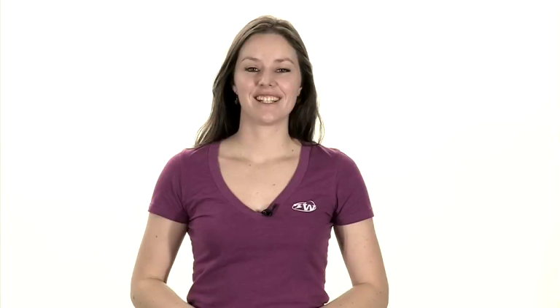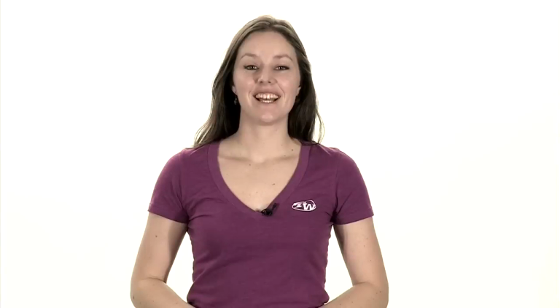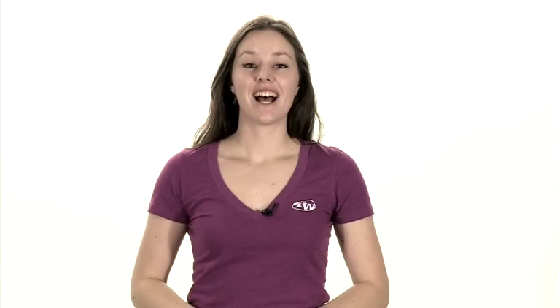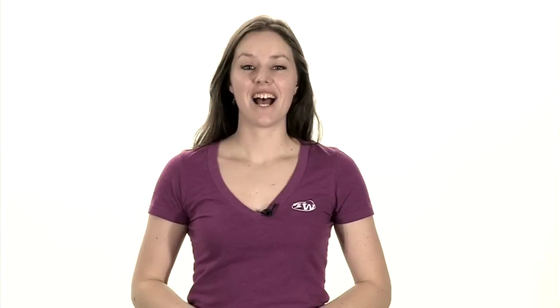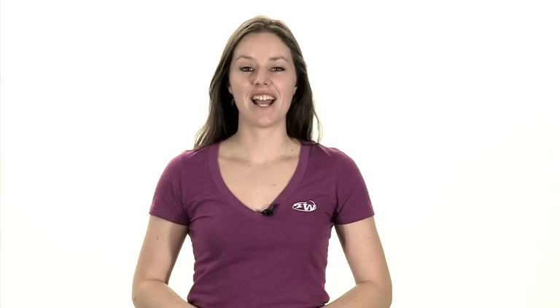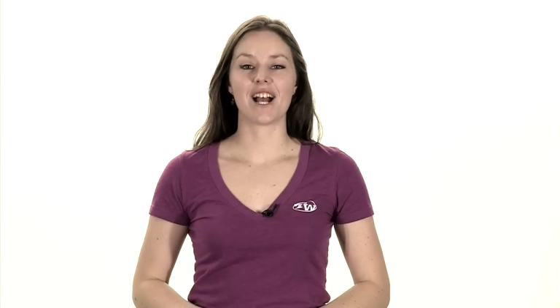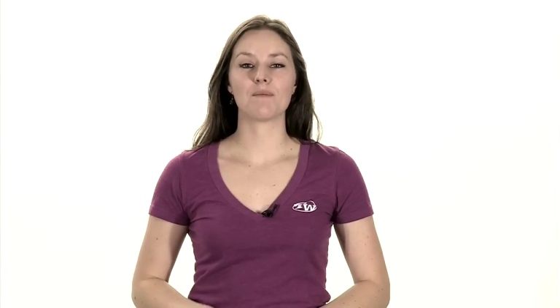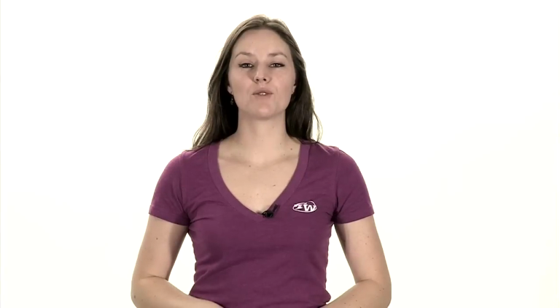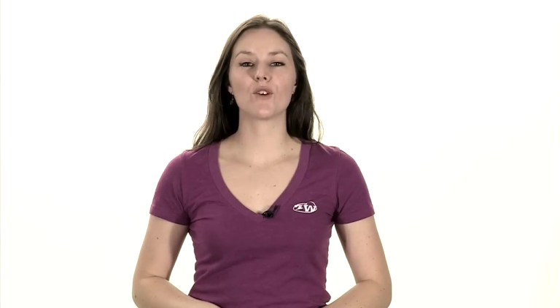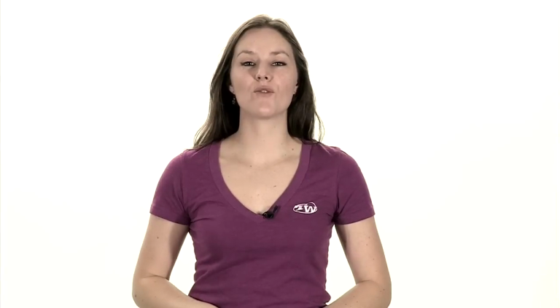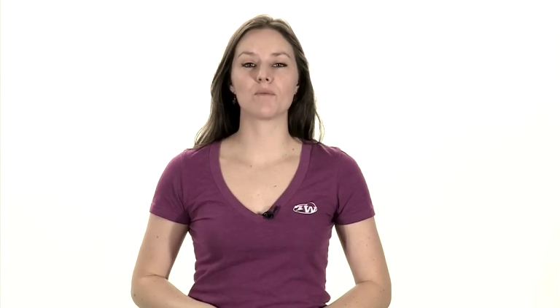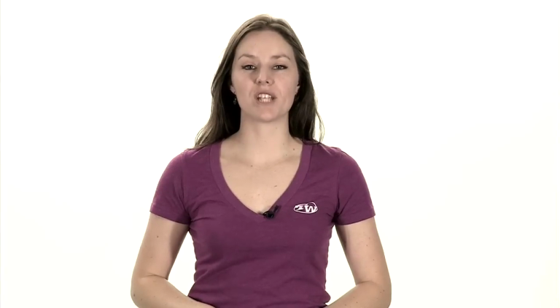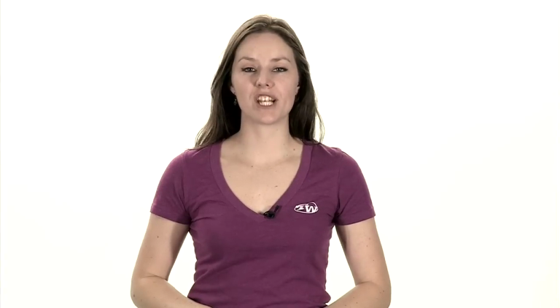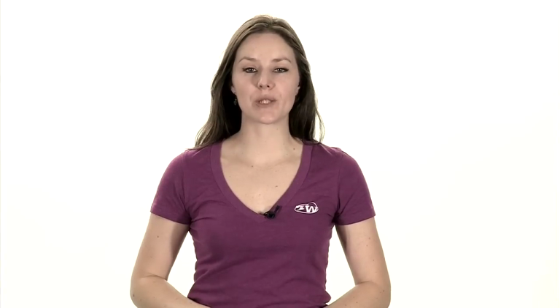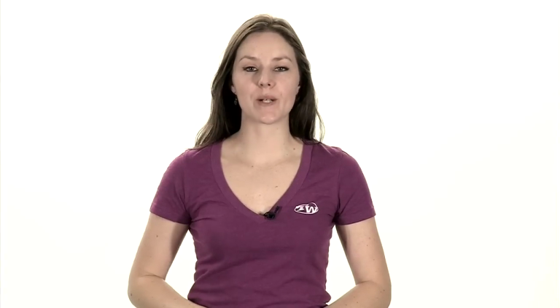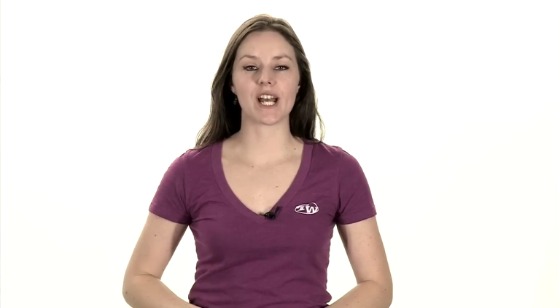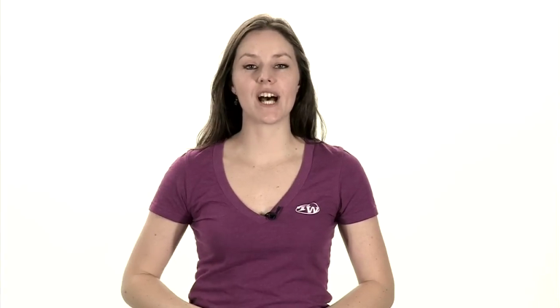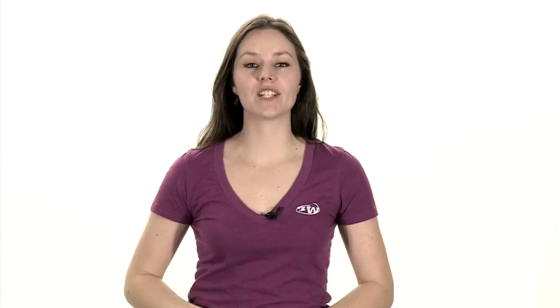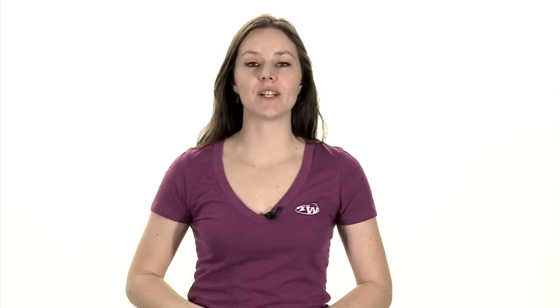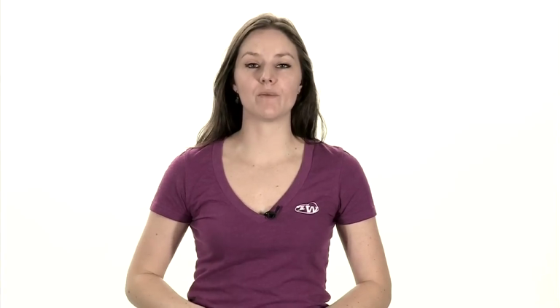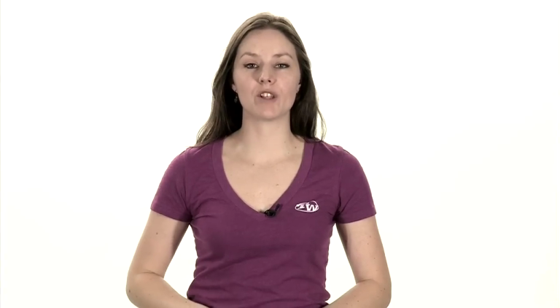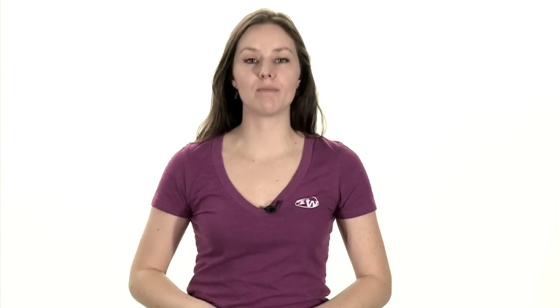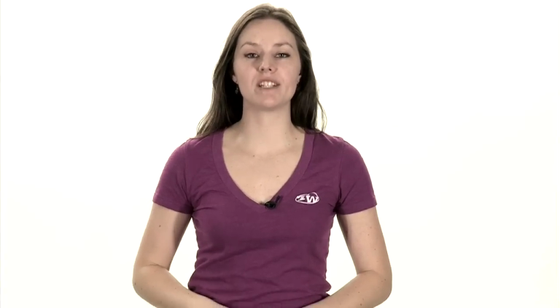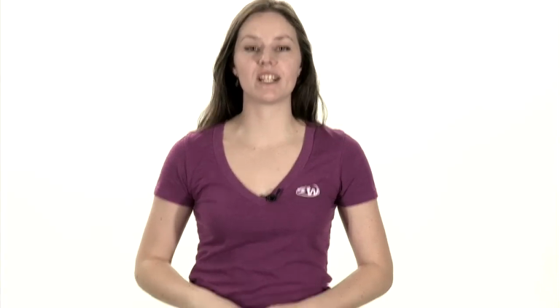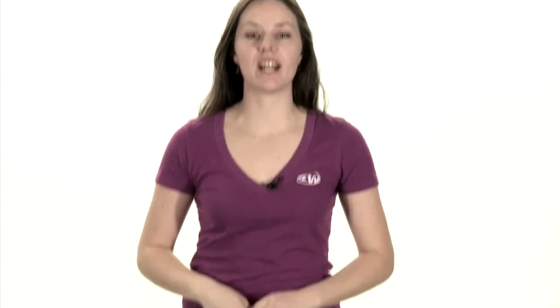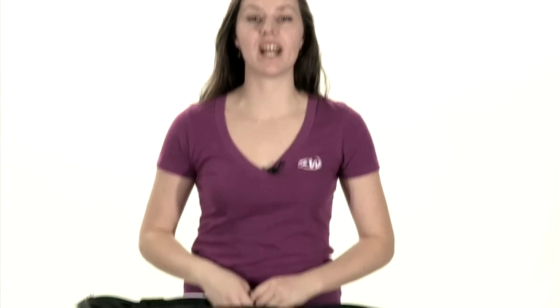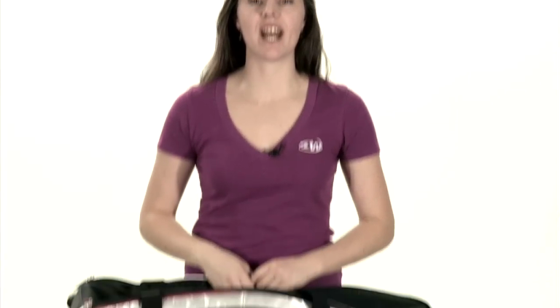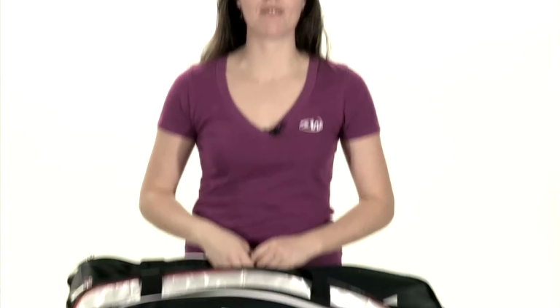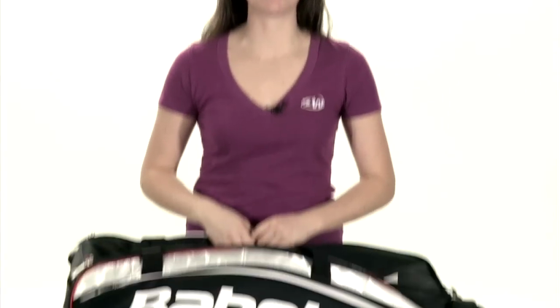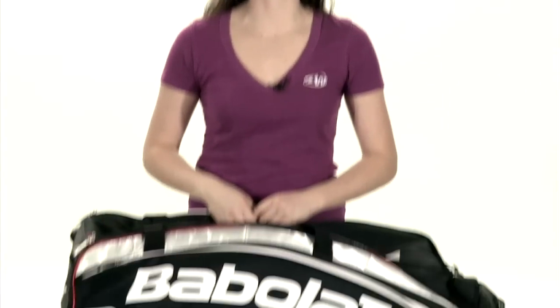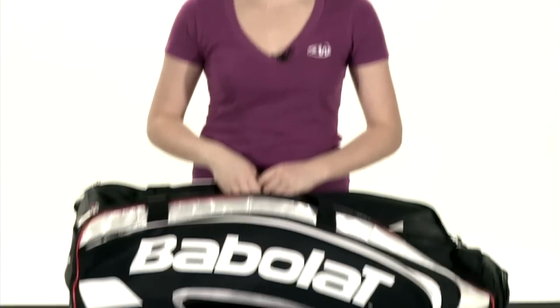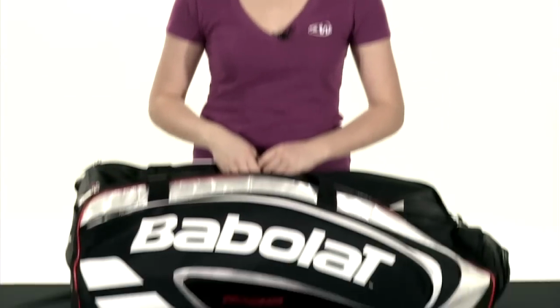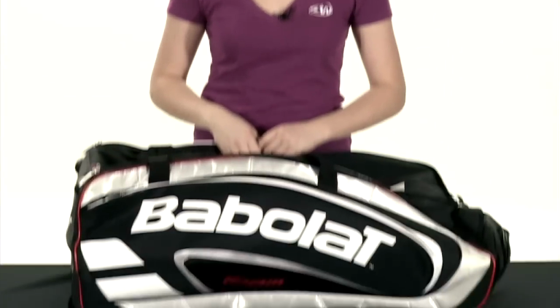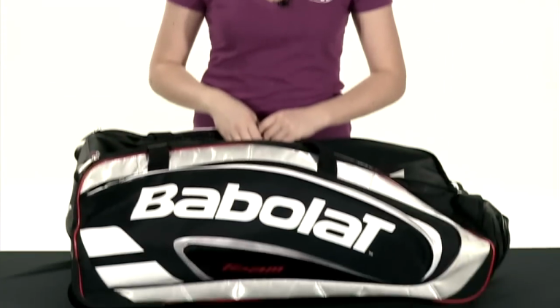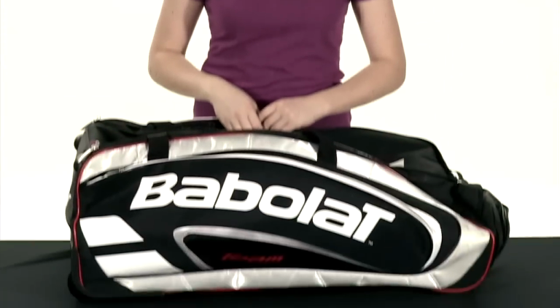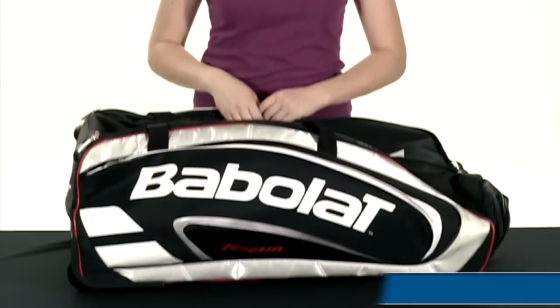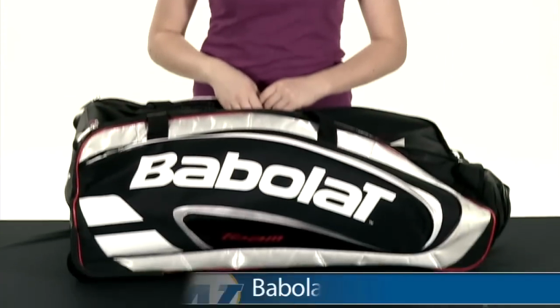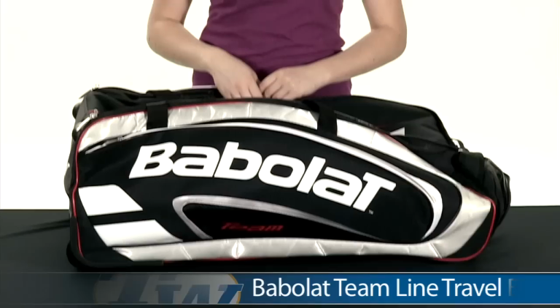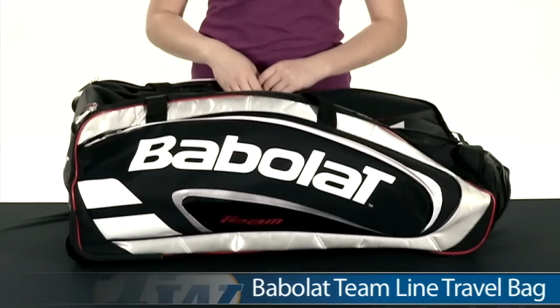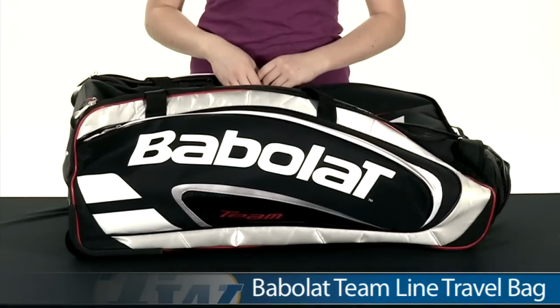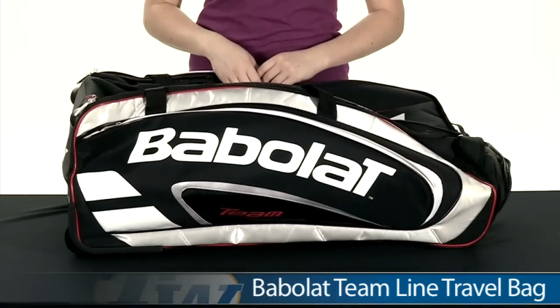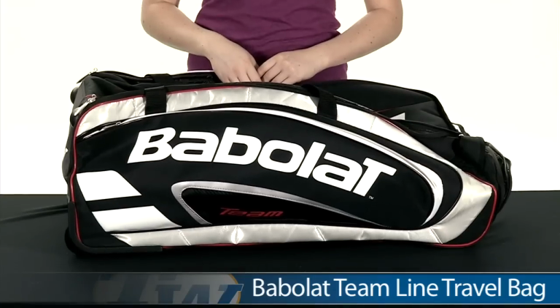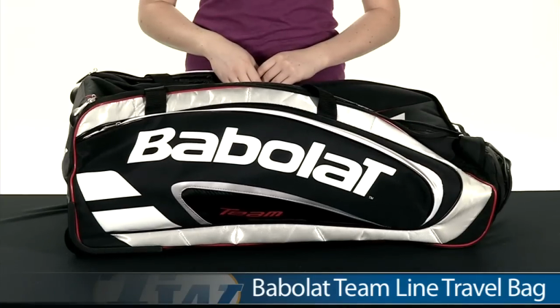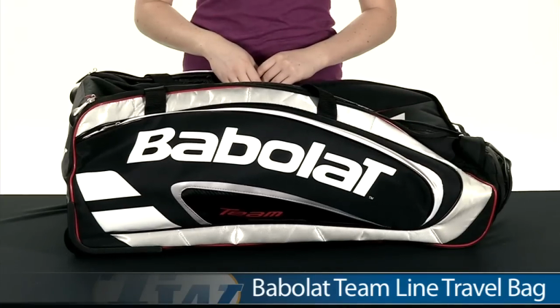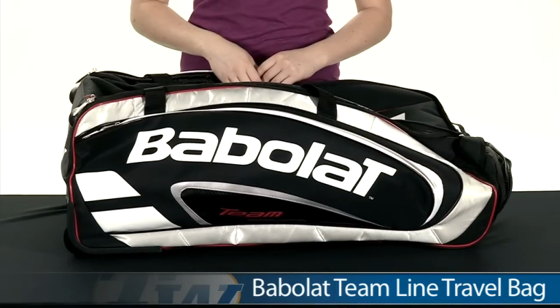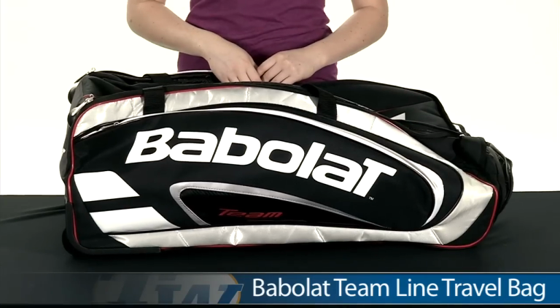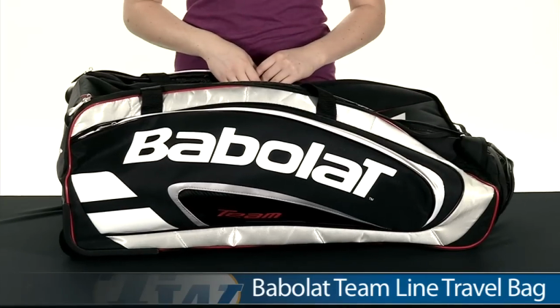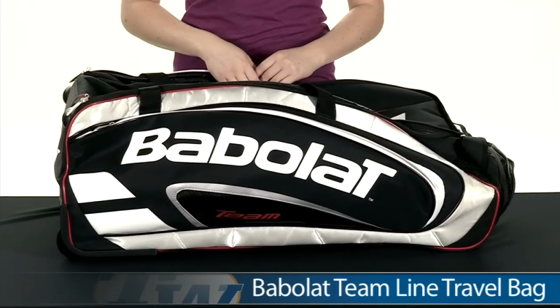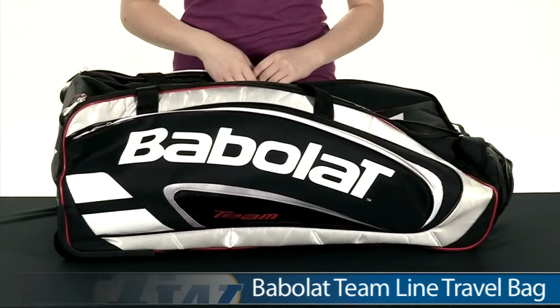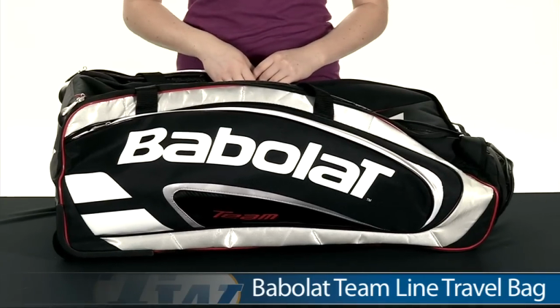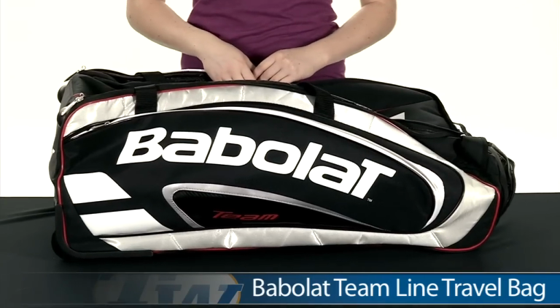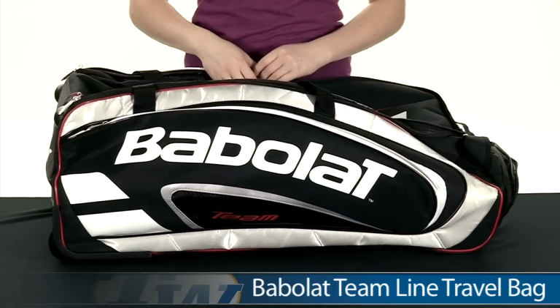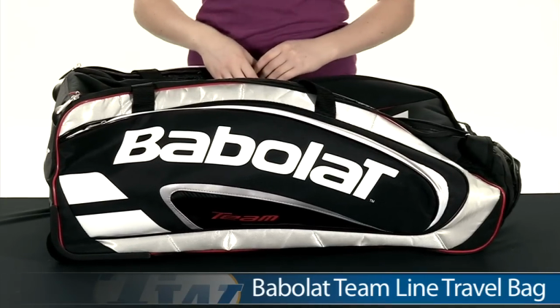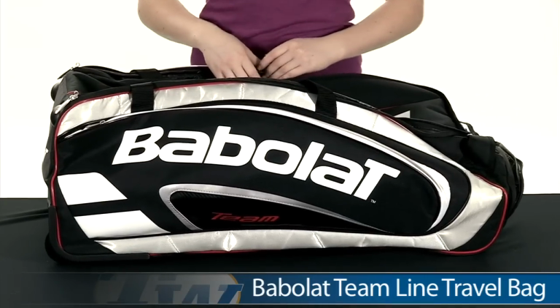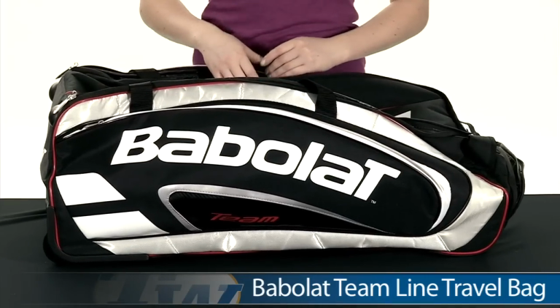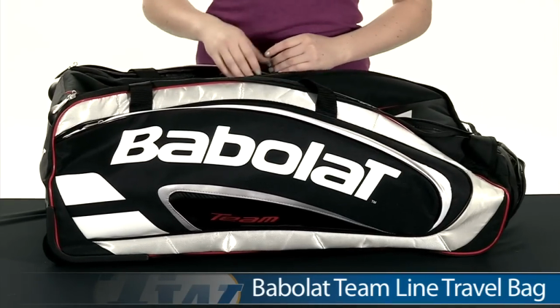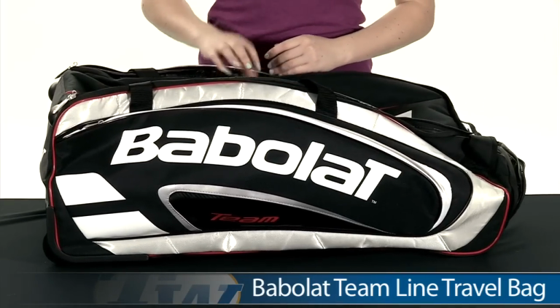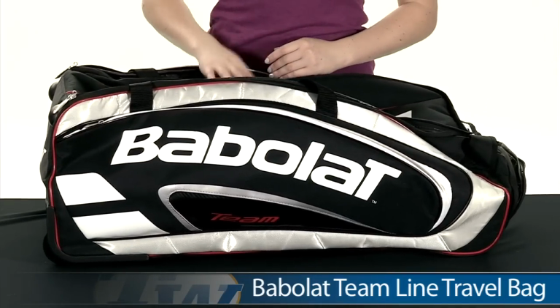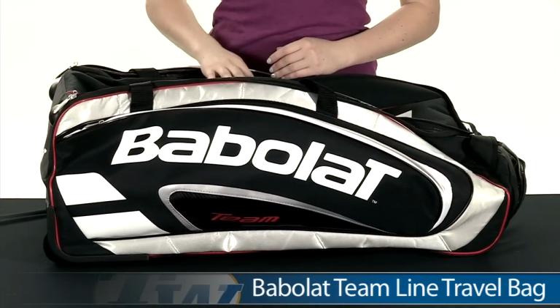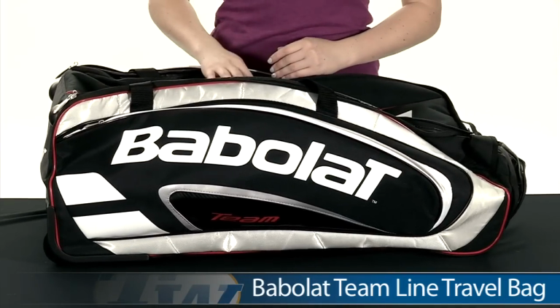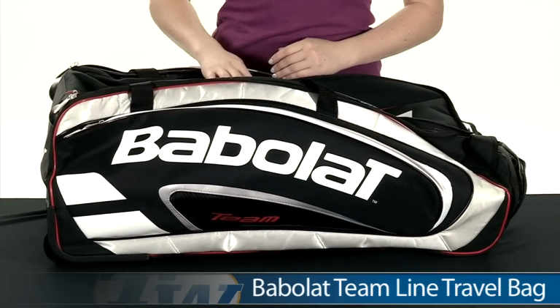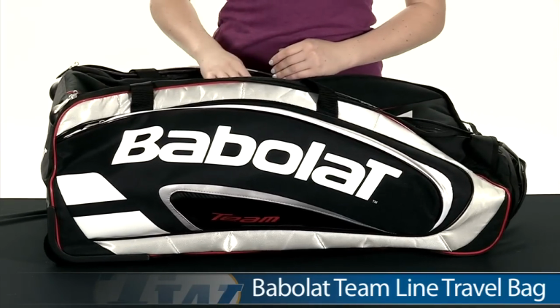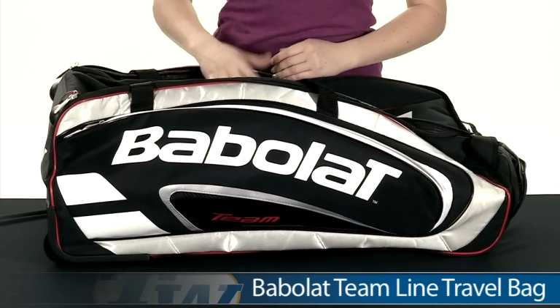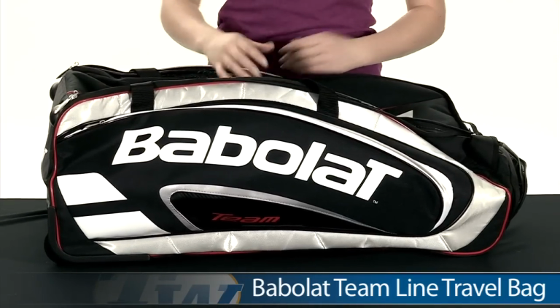Hi, I'm Siobhan from Tennis Warehouse, and with me today I have the Travel Bag in the Babolat Team Line Series. This is the black colorway.